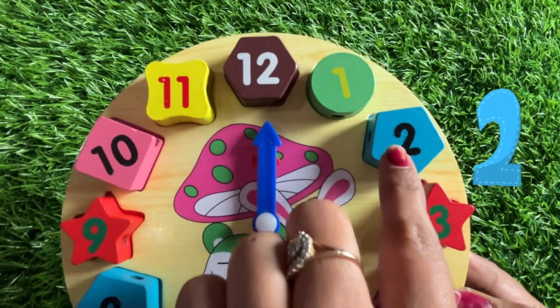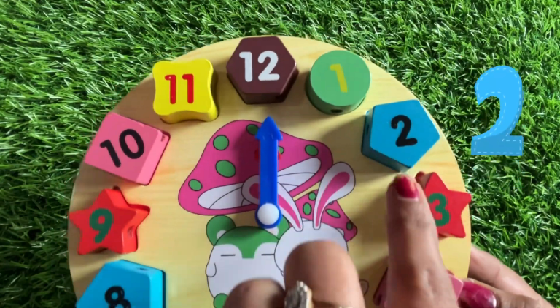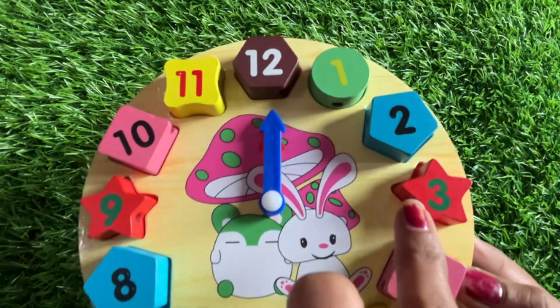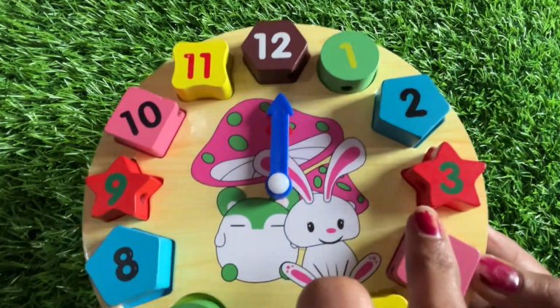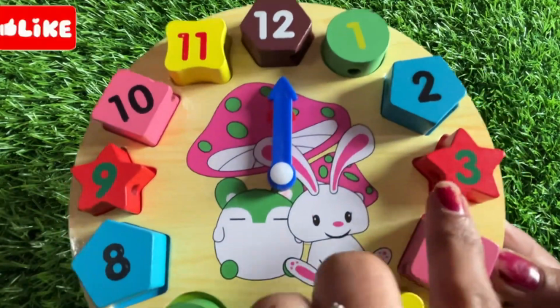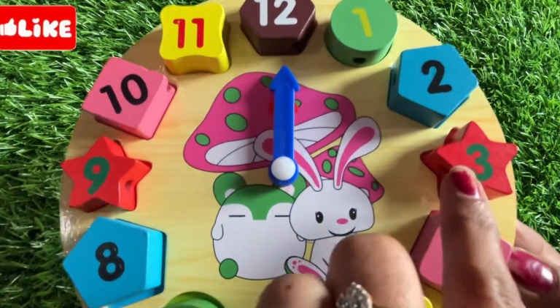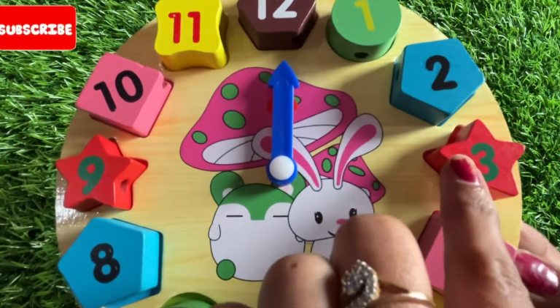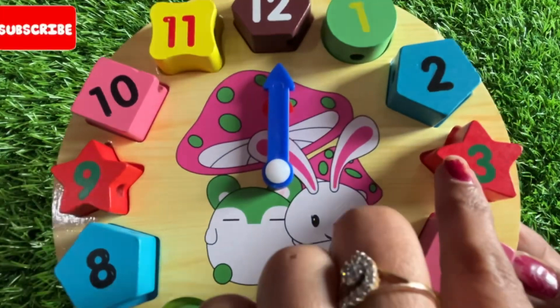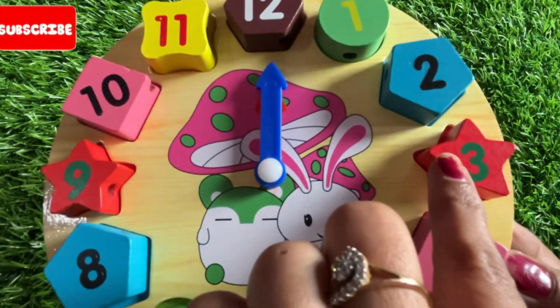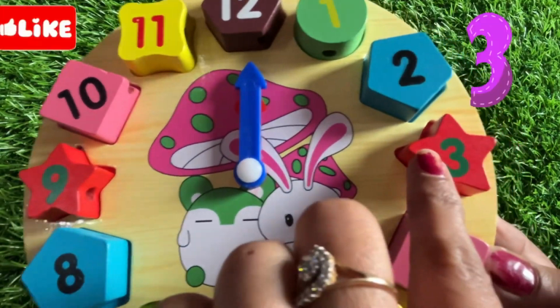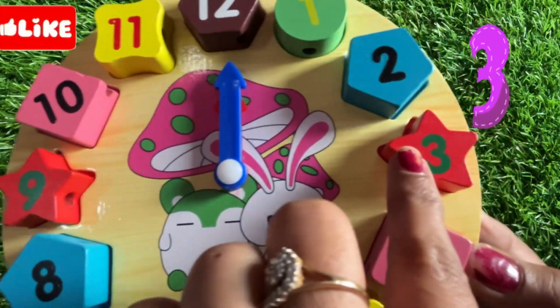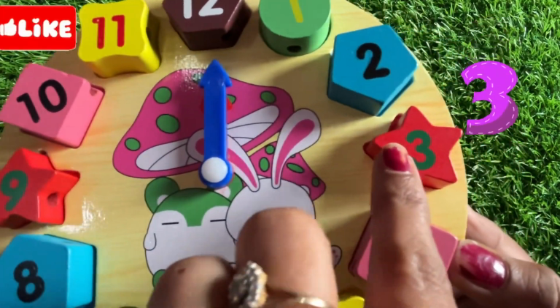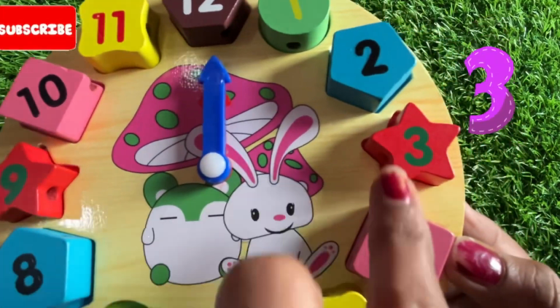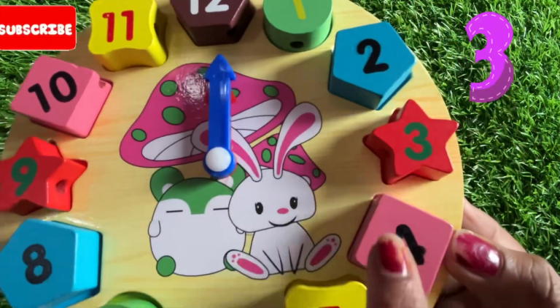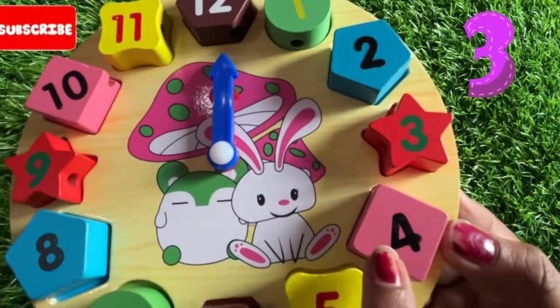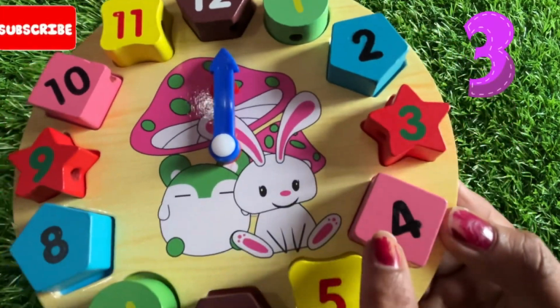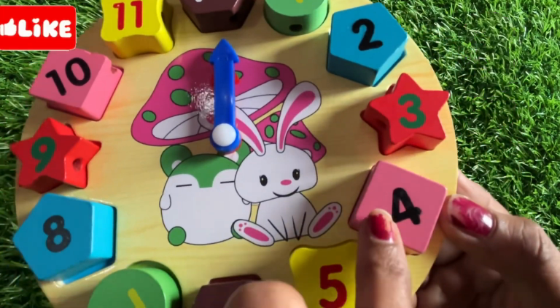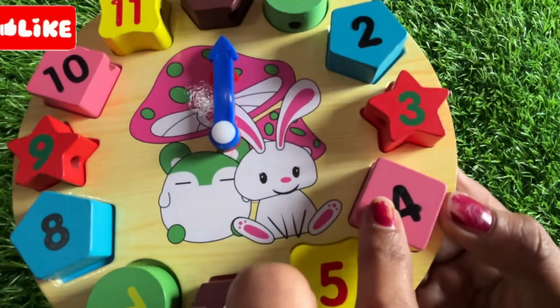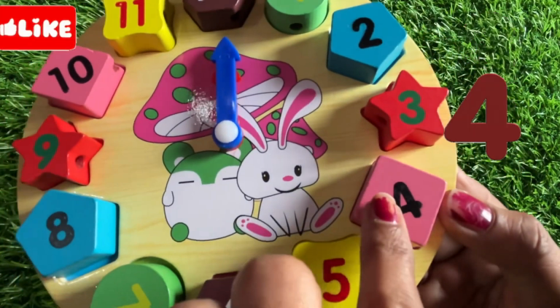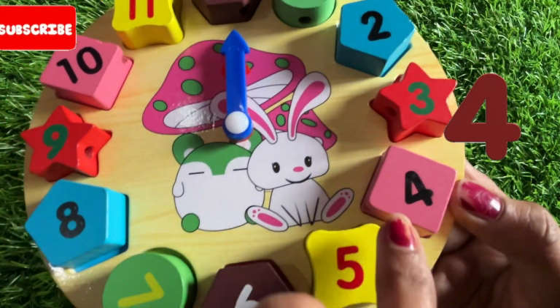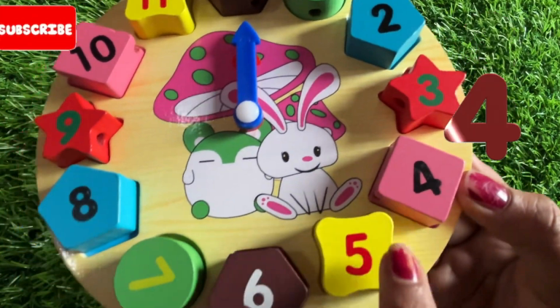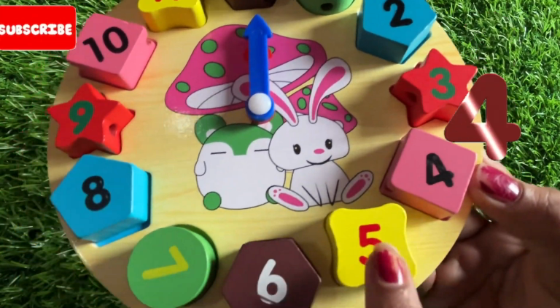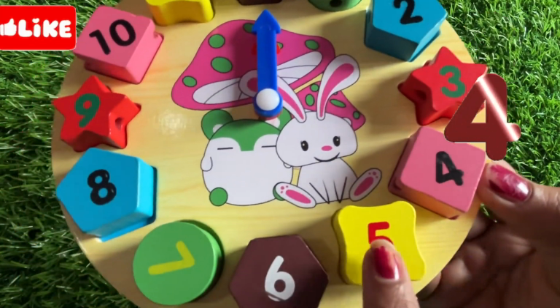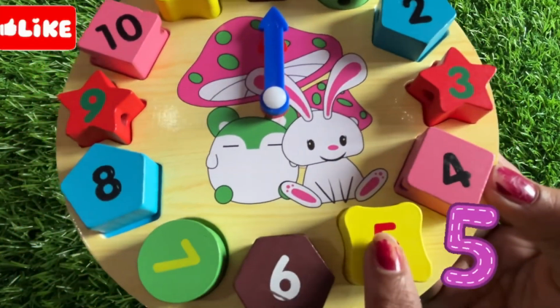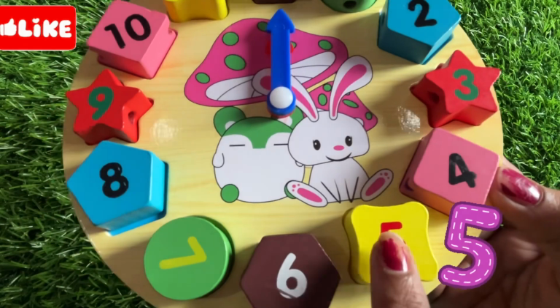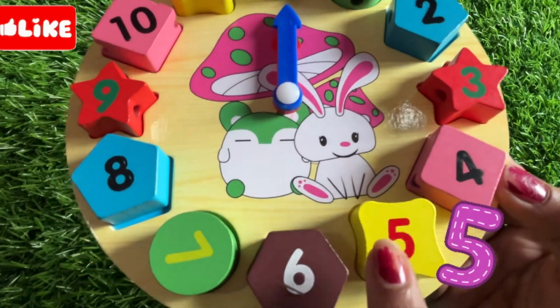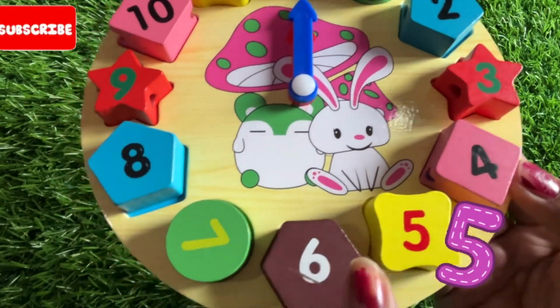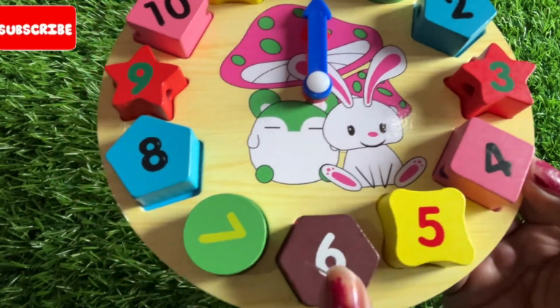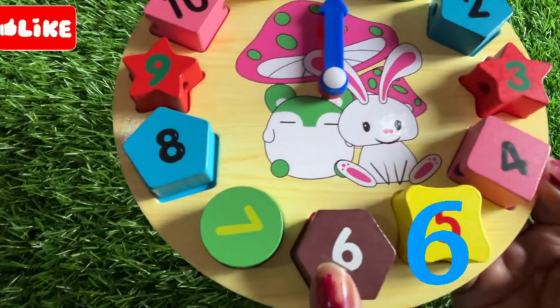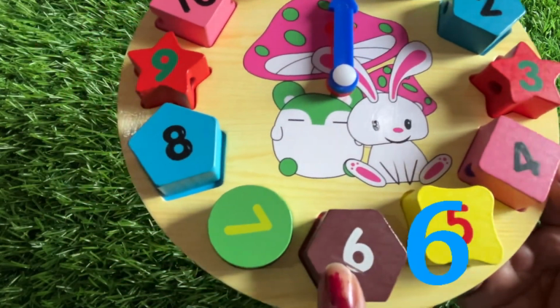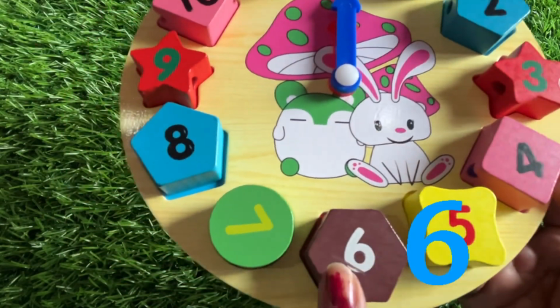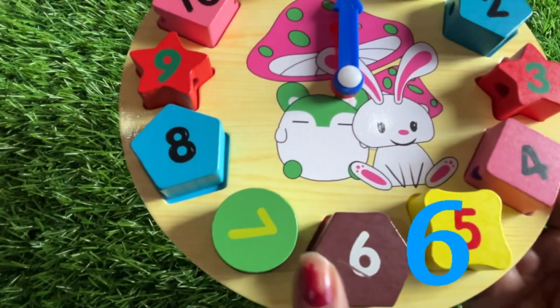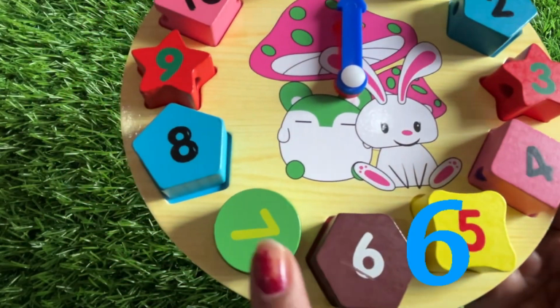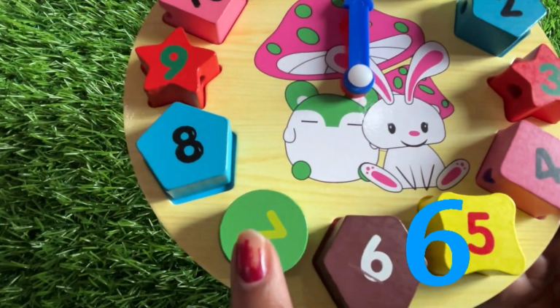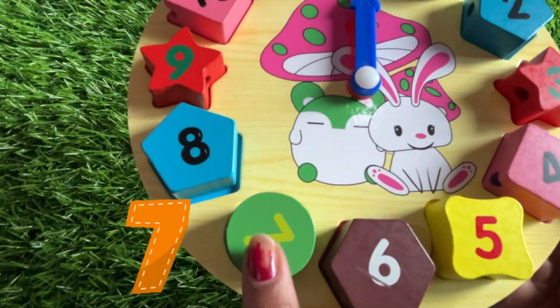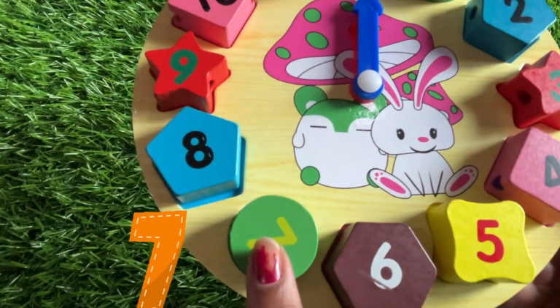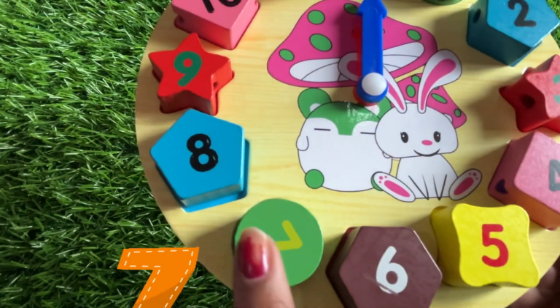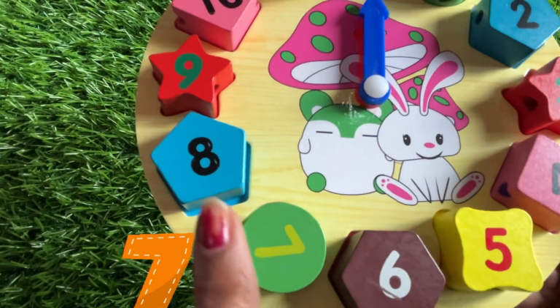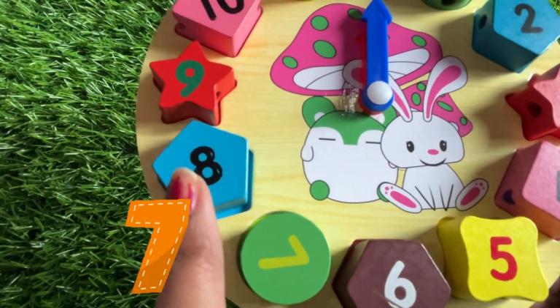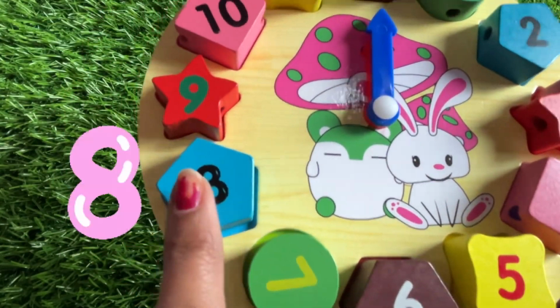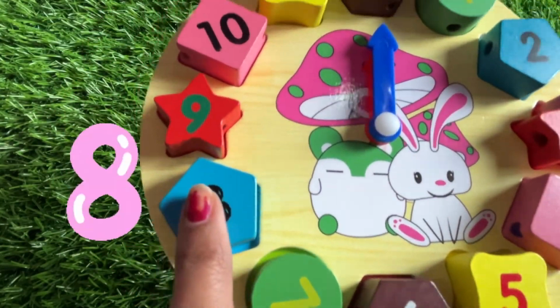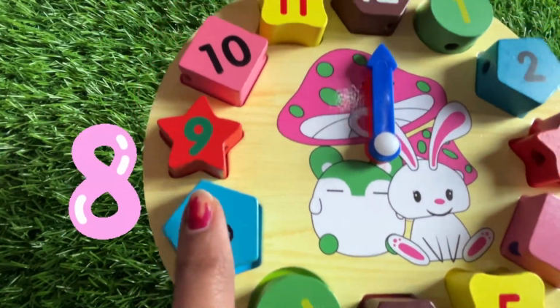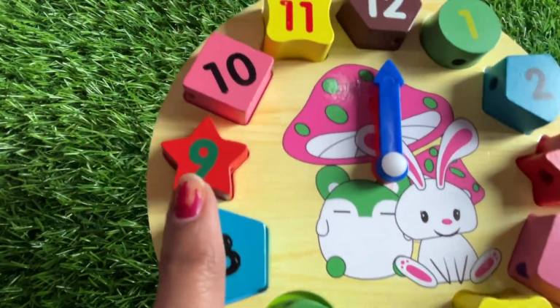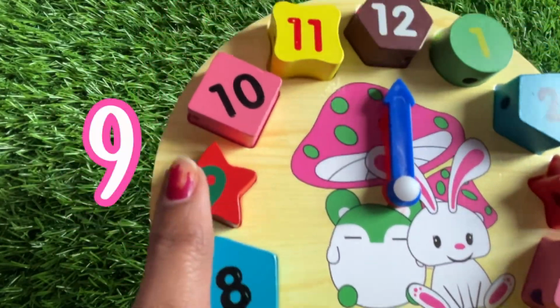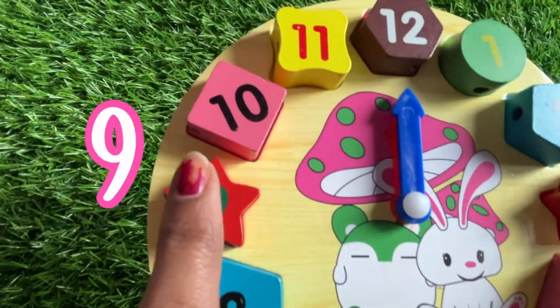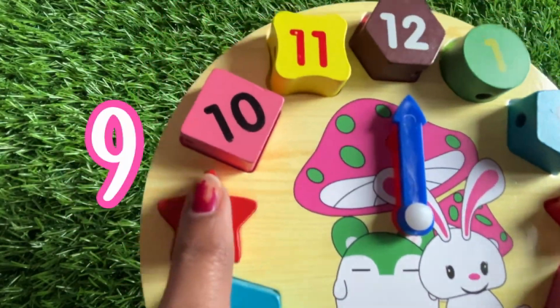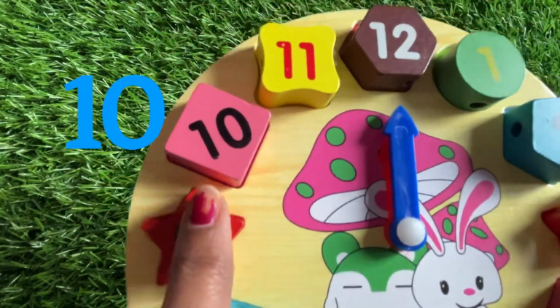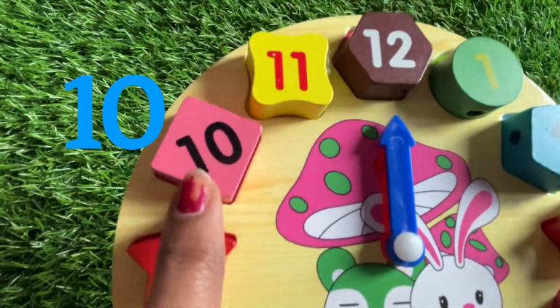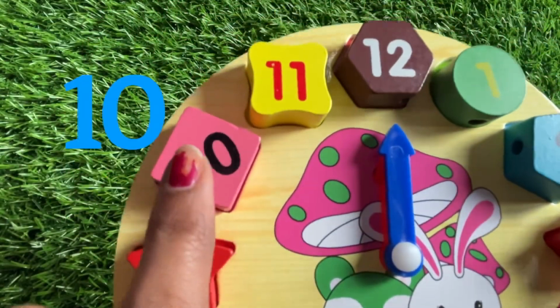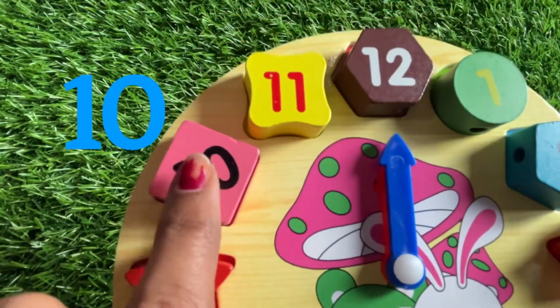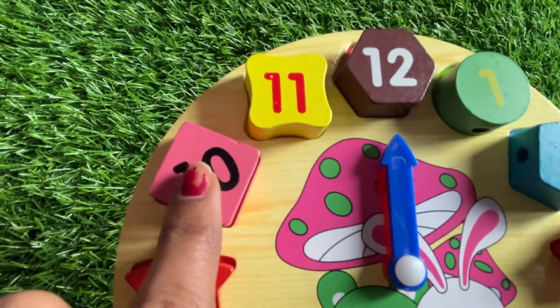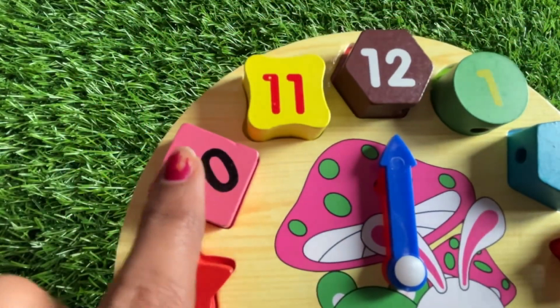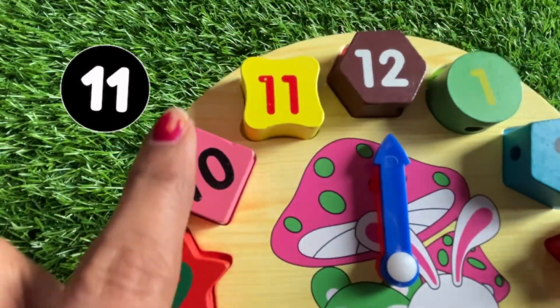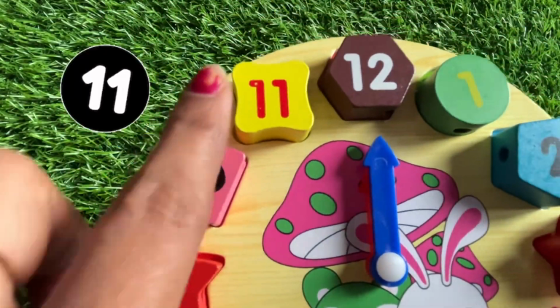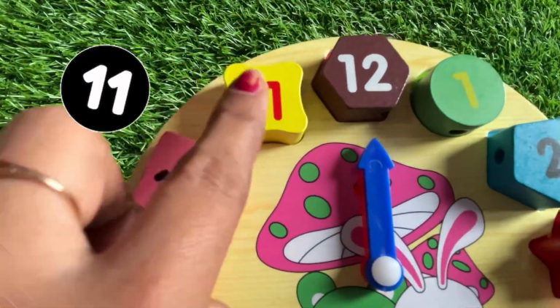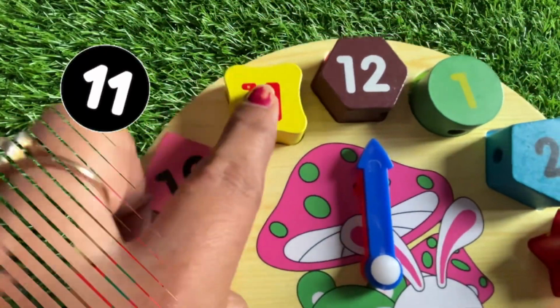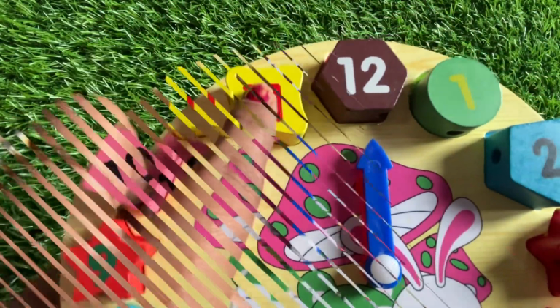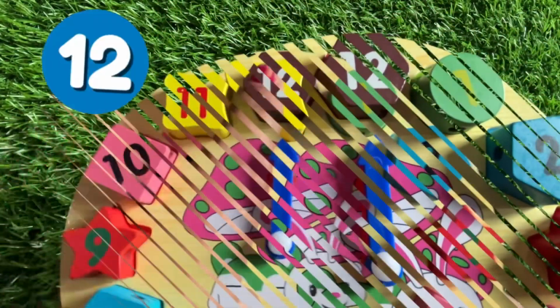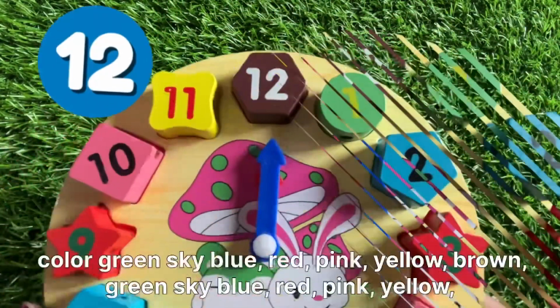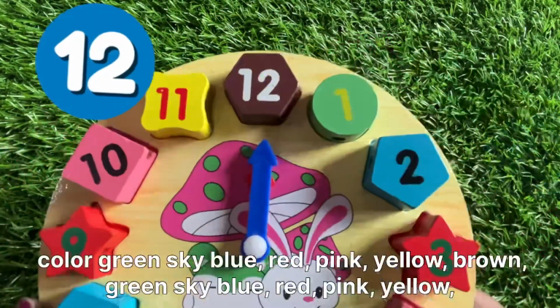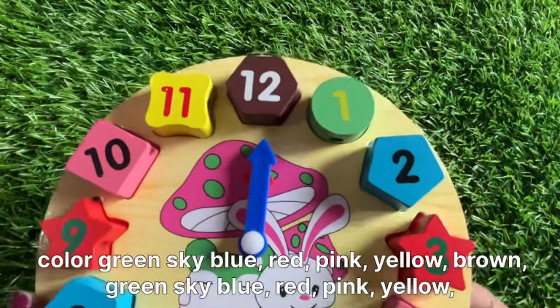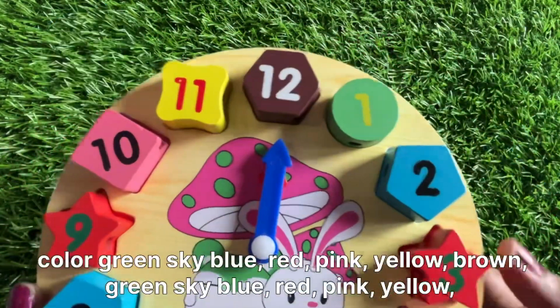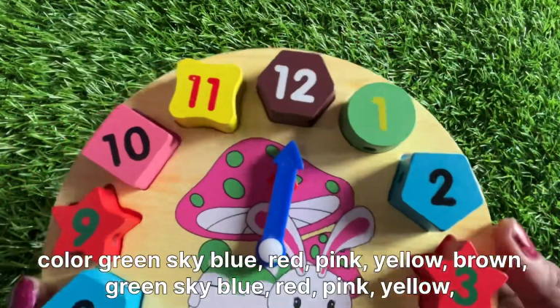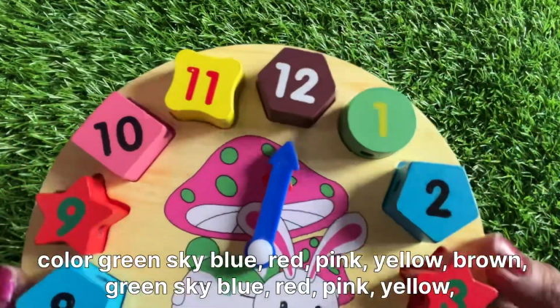One more time kids: 1, 2, 3, 4, 5, 6, 7, 8, 9, 10, 11 and the colors — green, sky blue, red, pink, yellow, brown, green, sky blue, red, pink, yellow, brown.